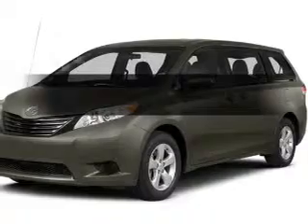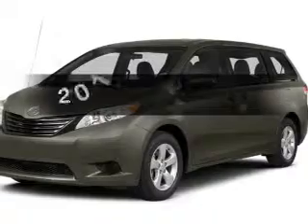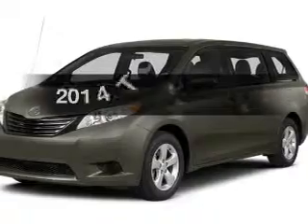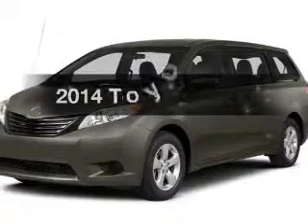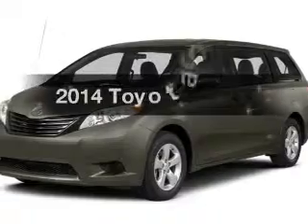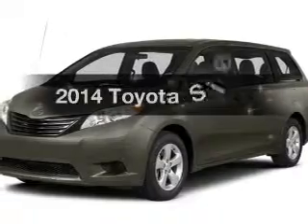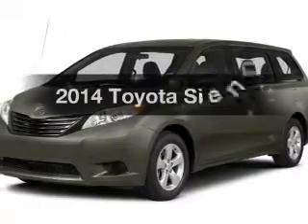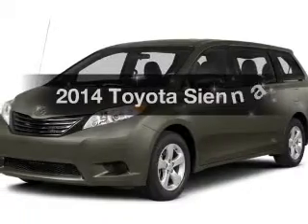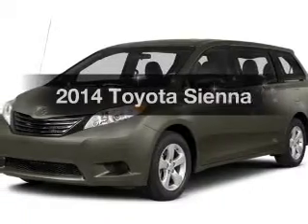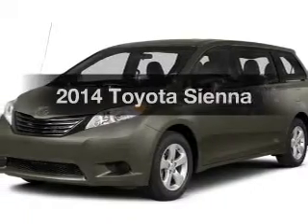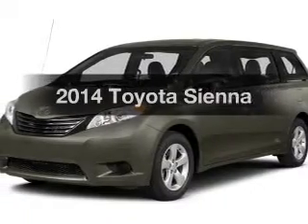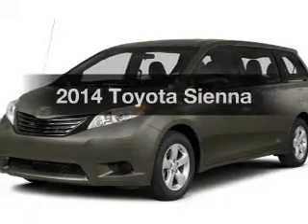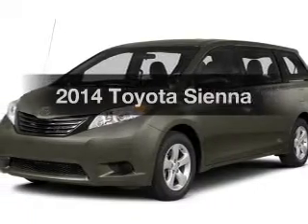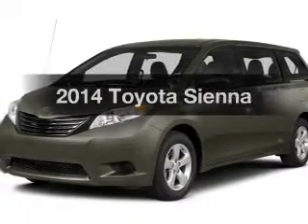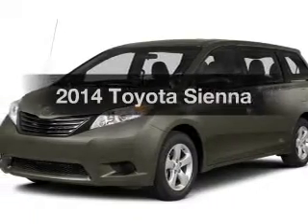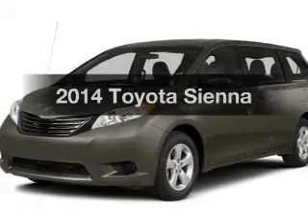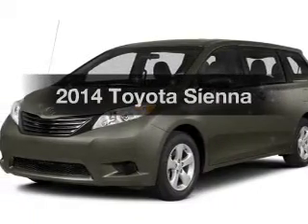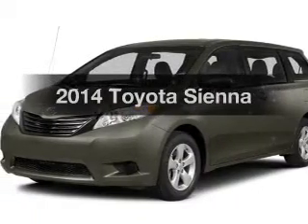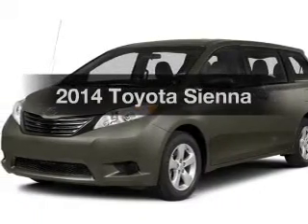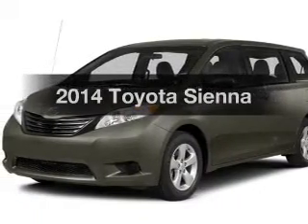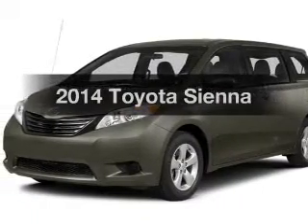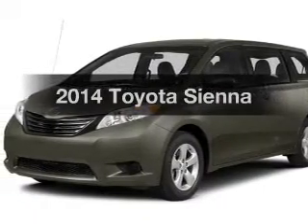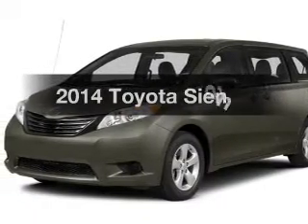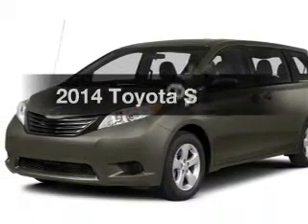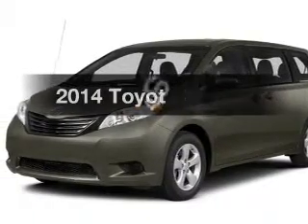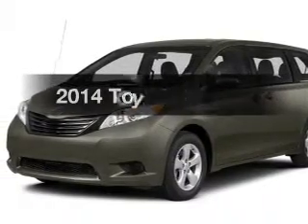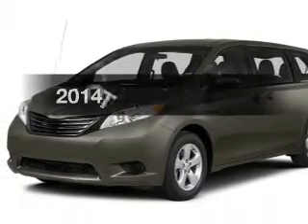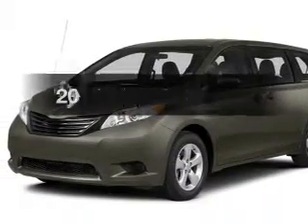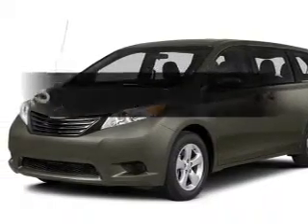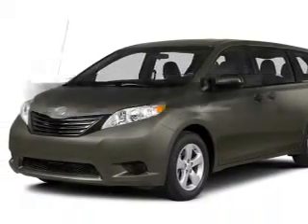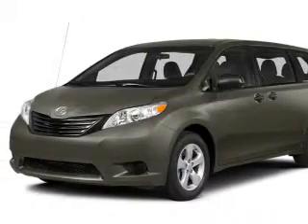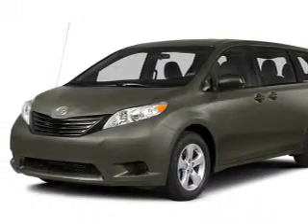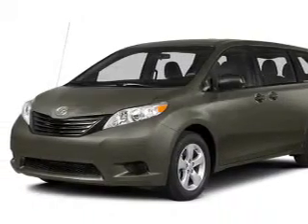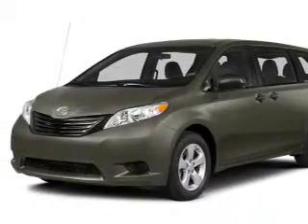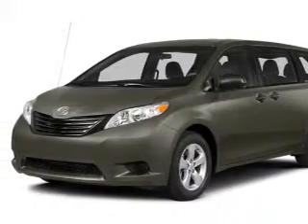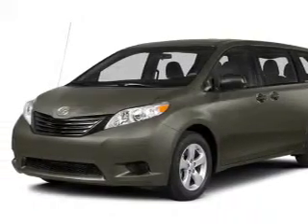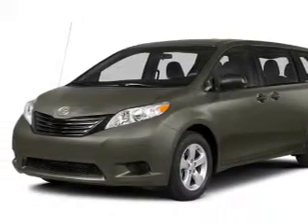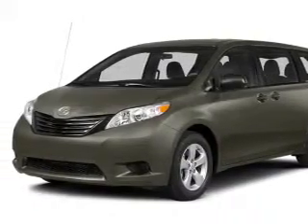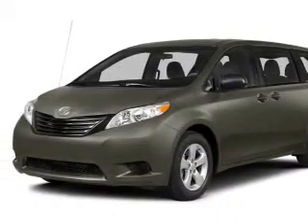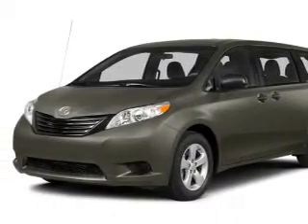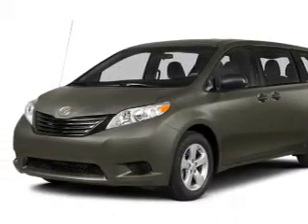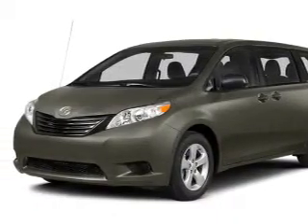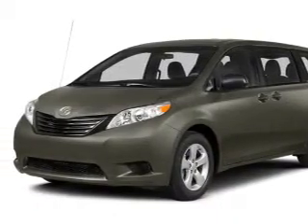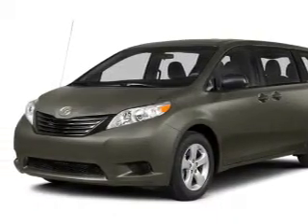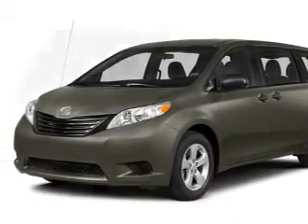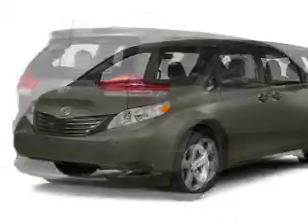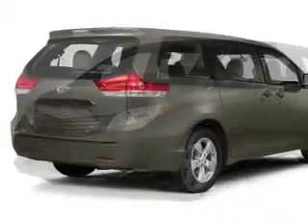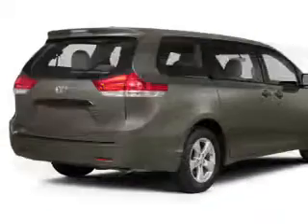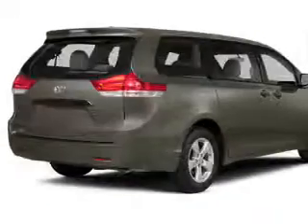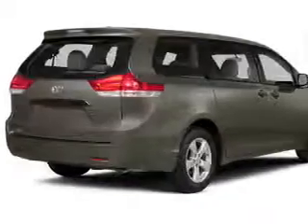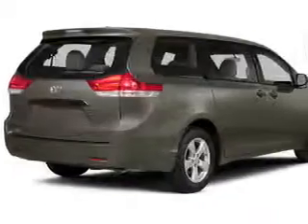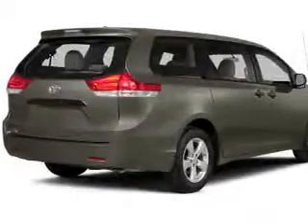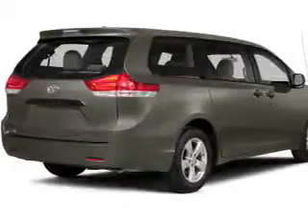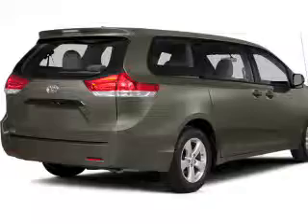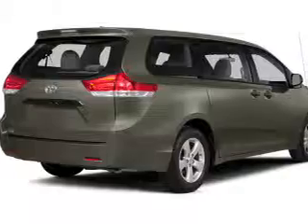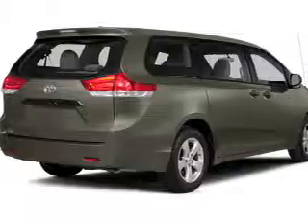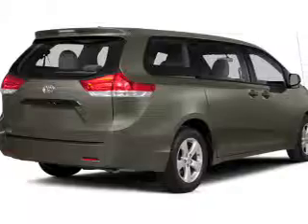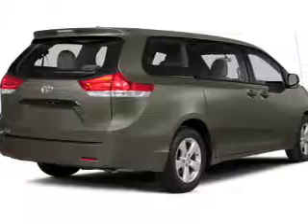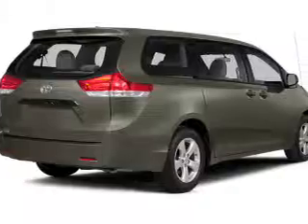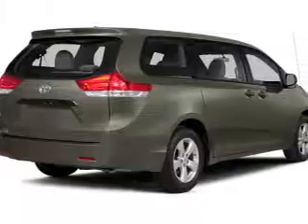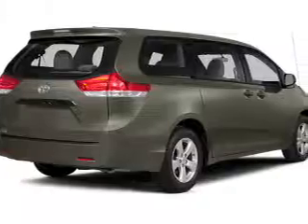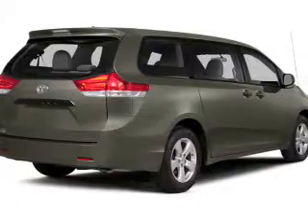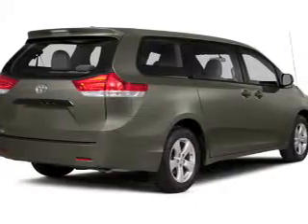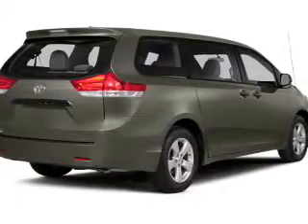Introducing the 2014 Toyota Sienna. Everything you need under one roof with this great vehicle.